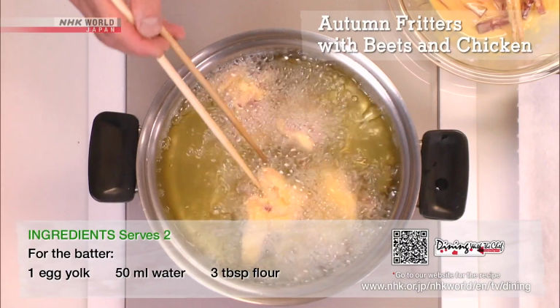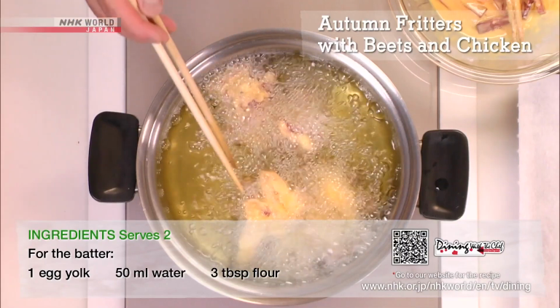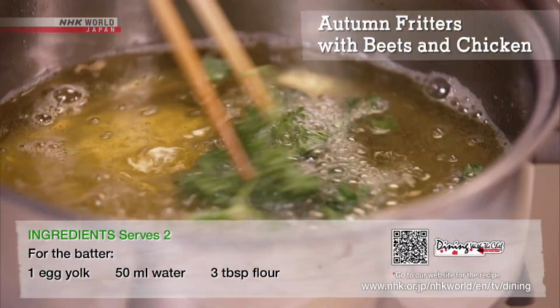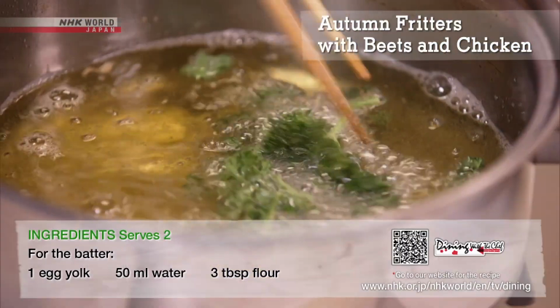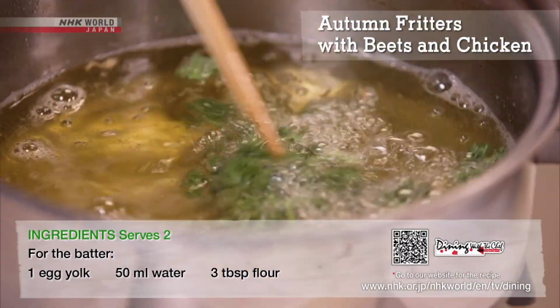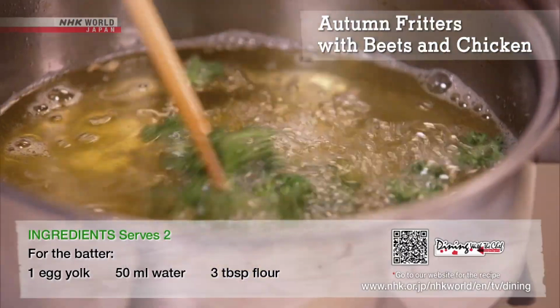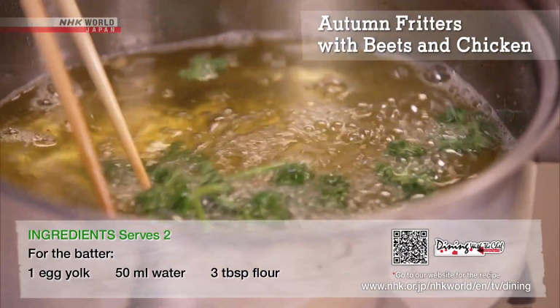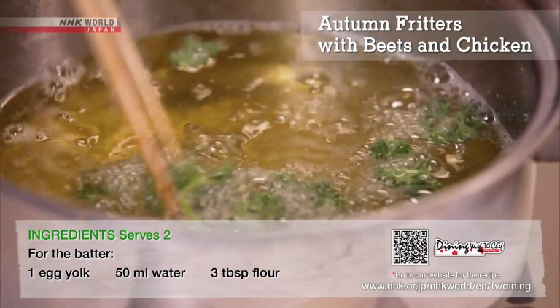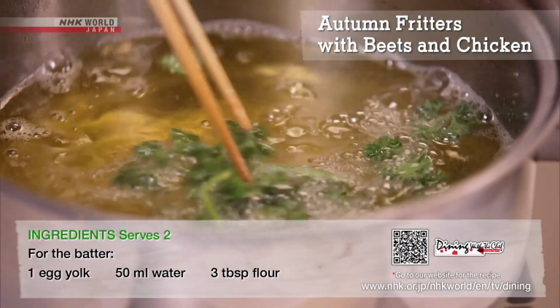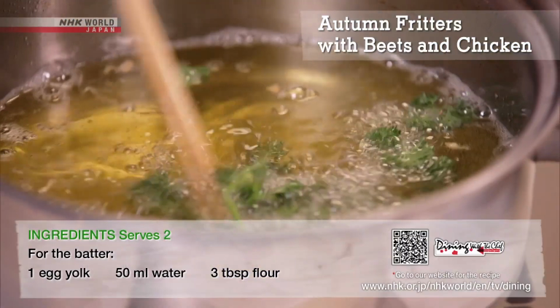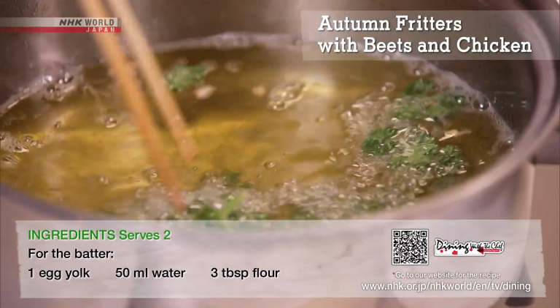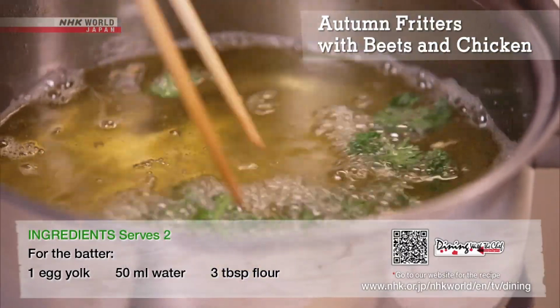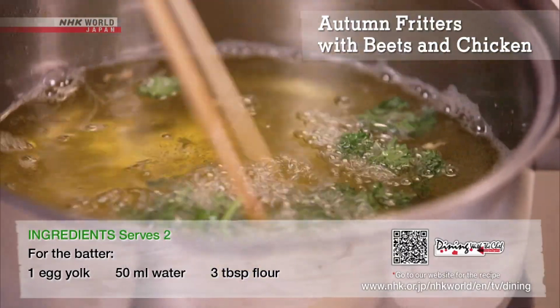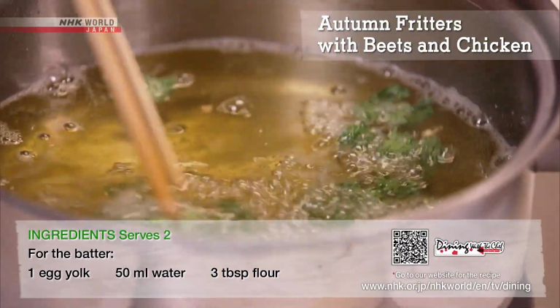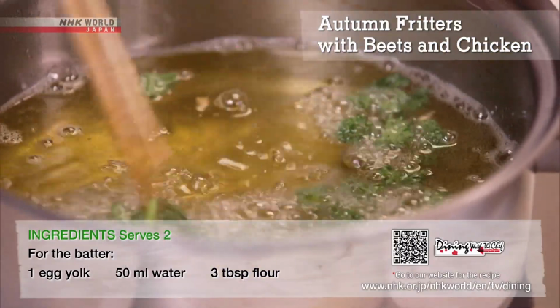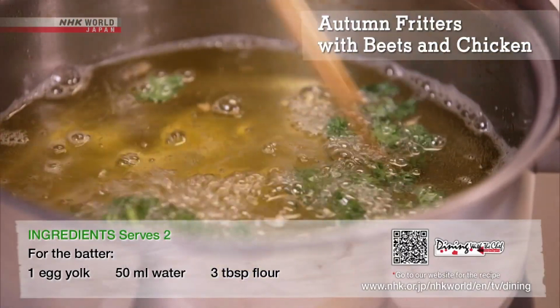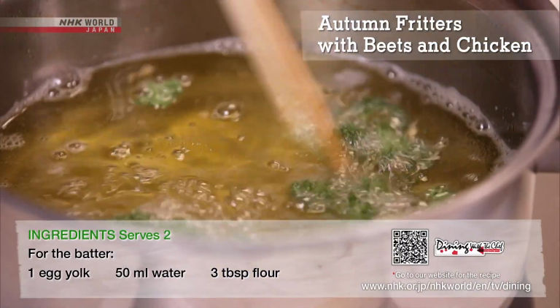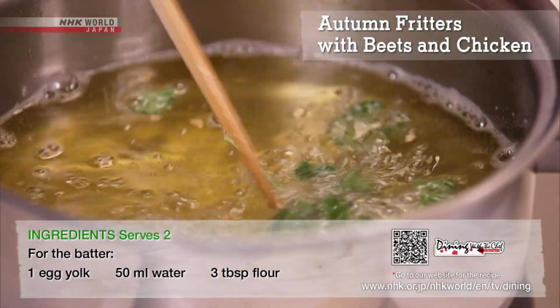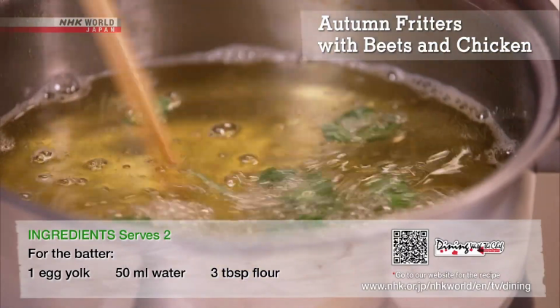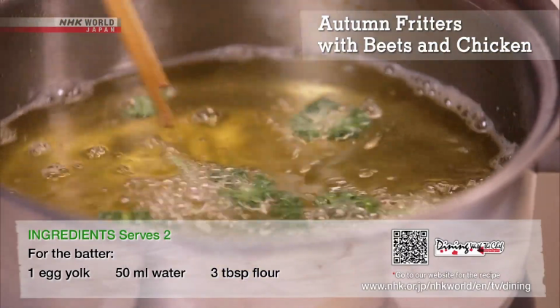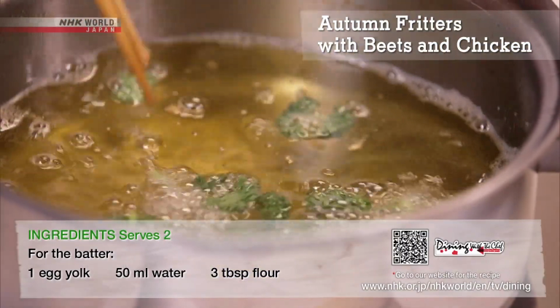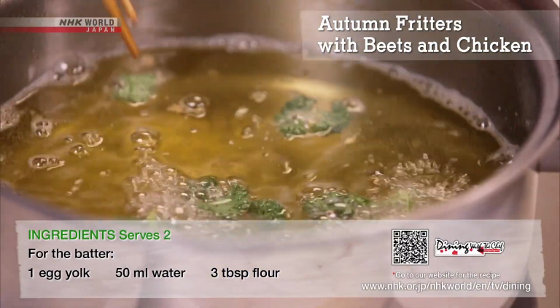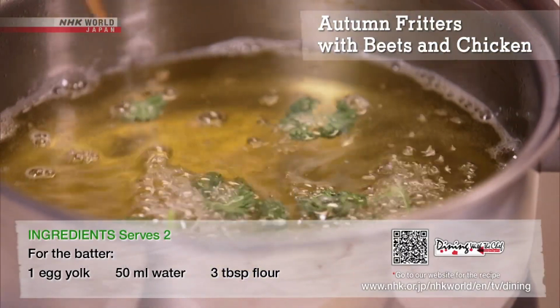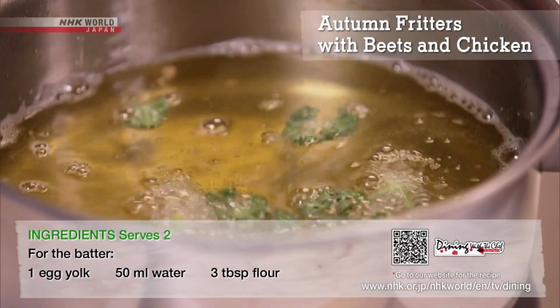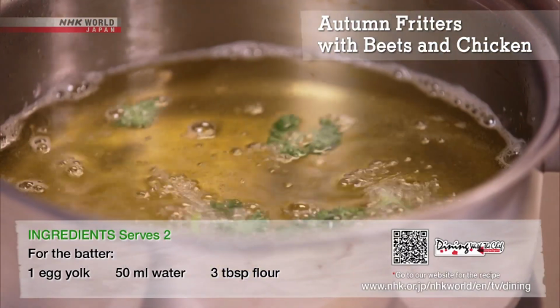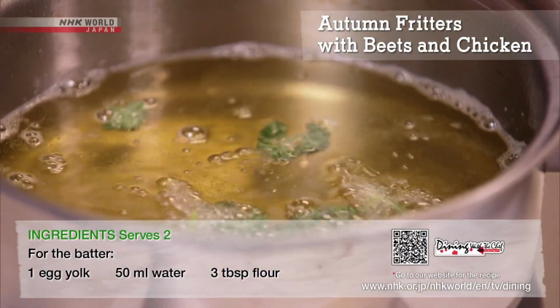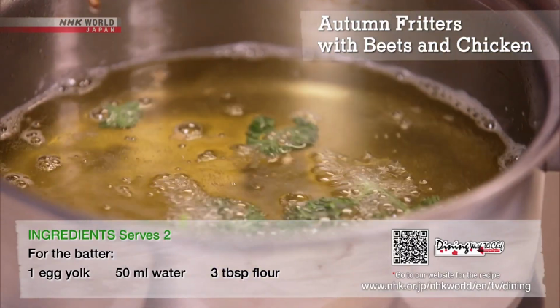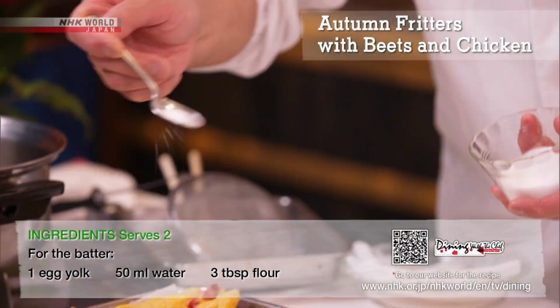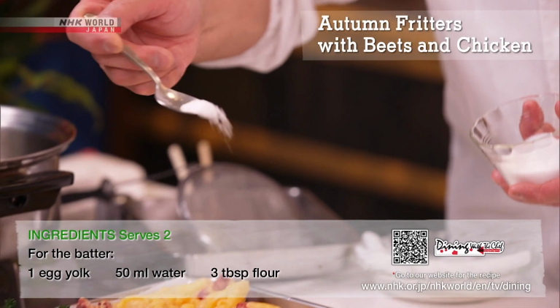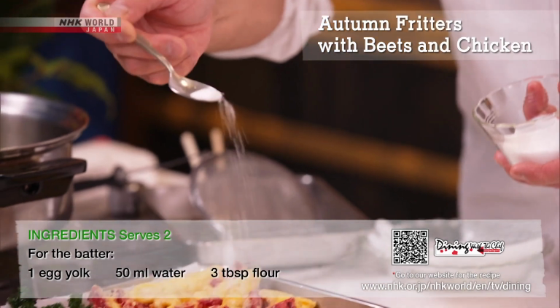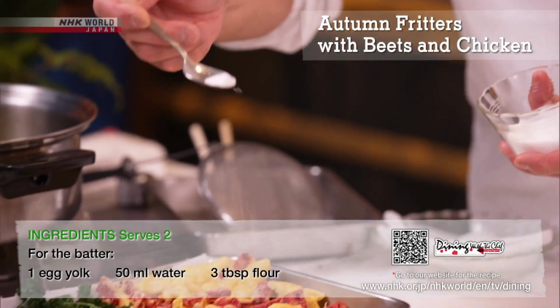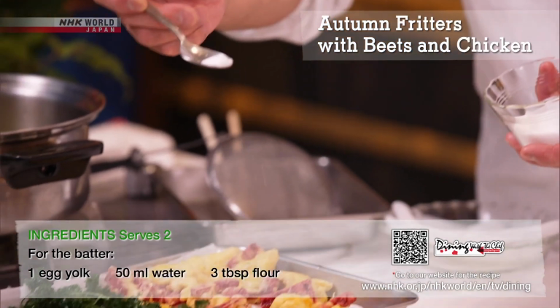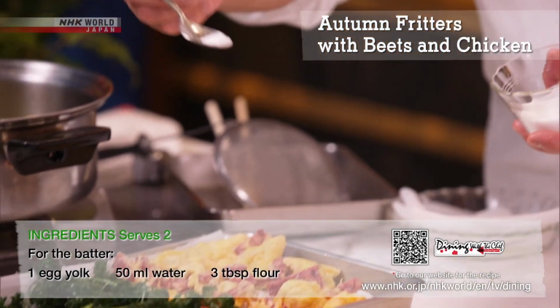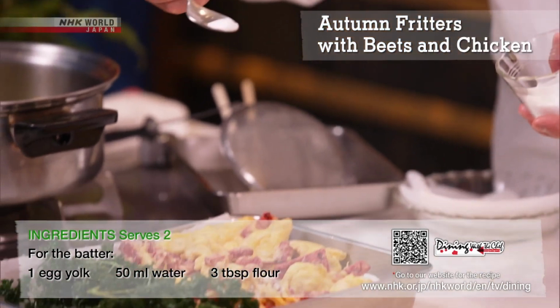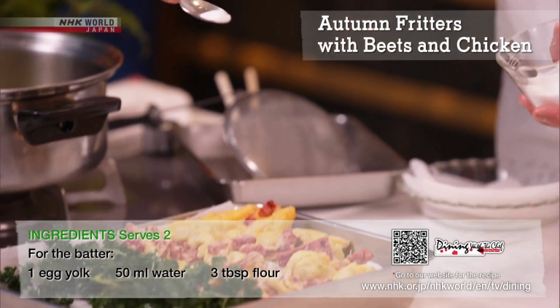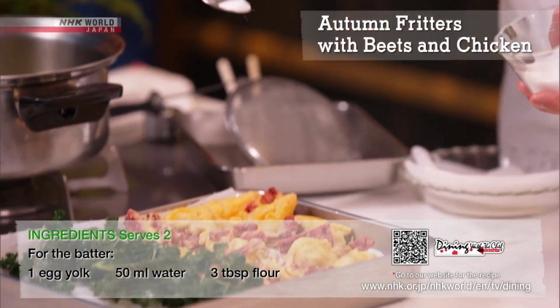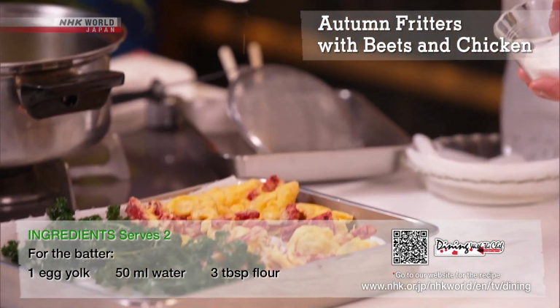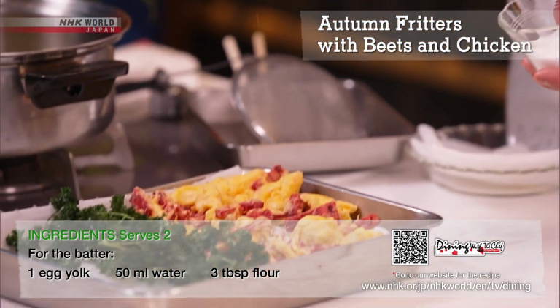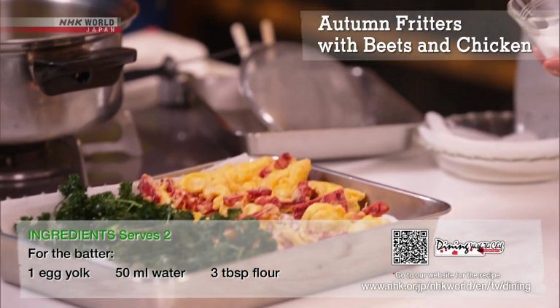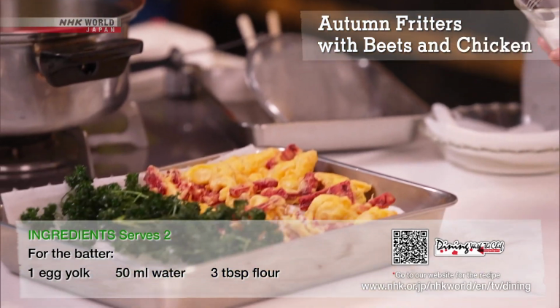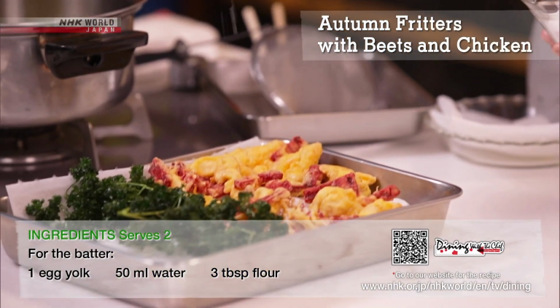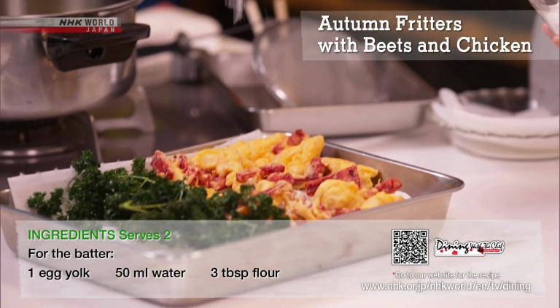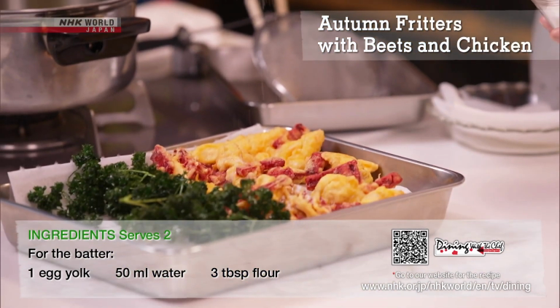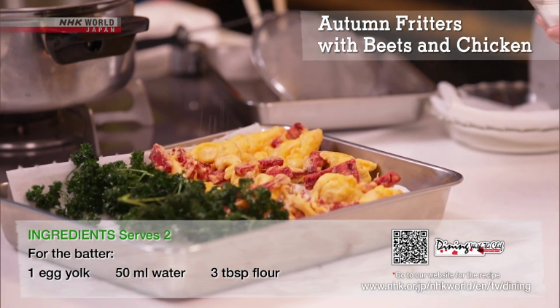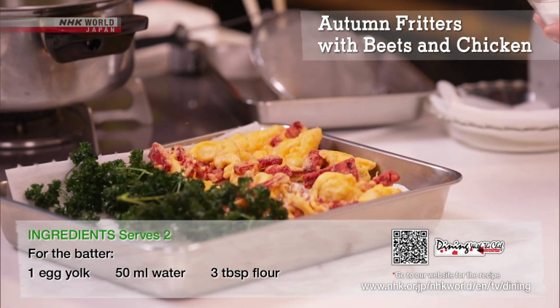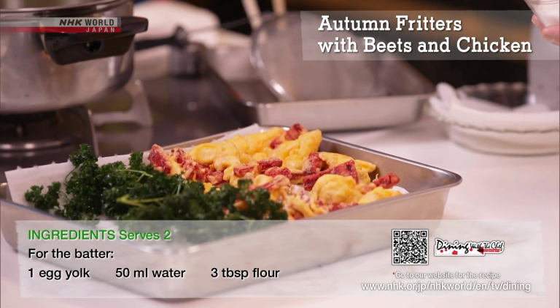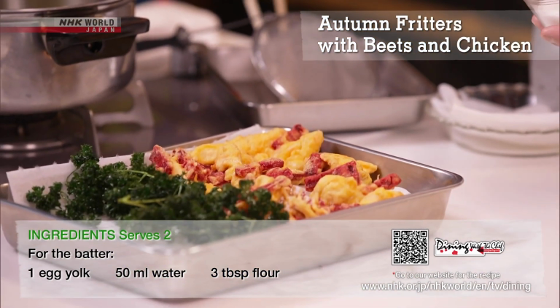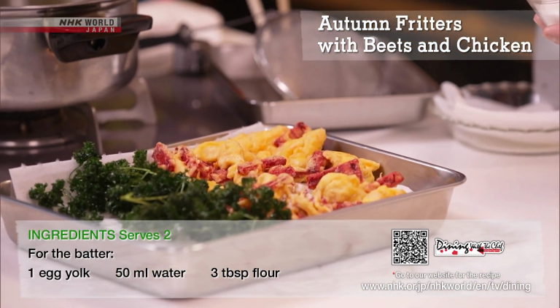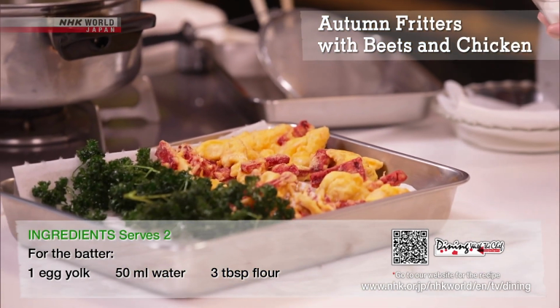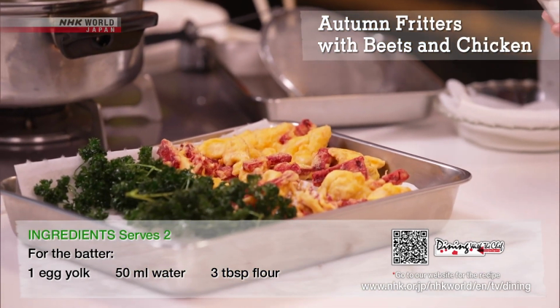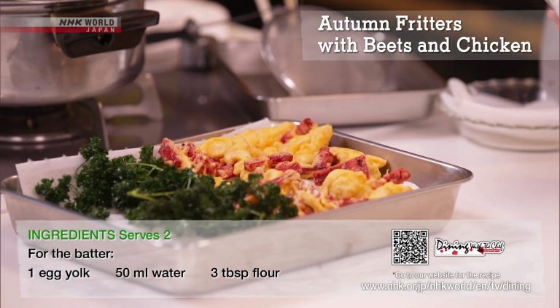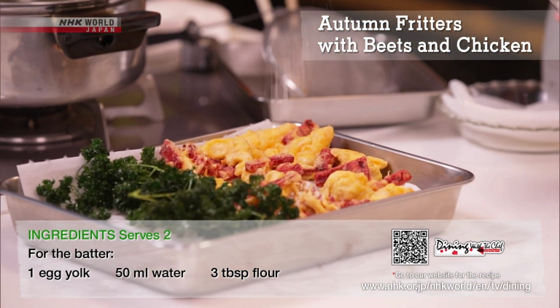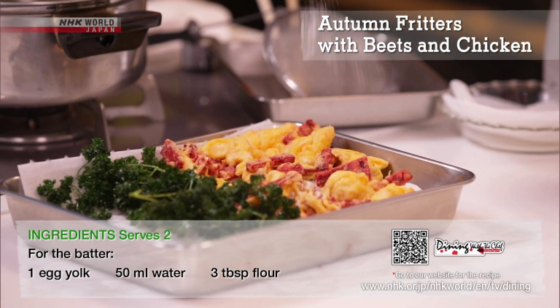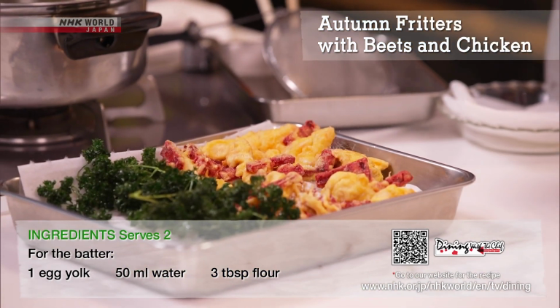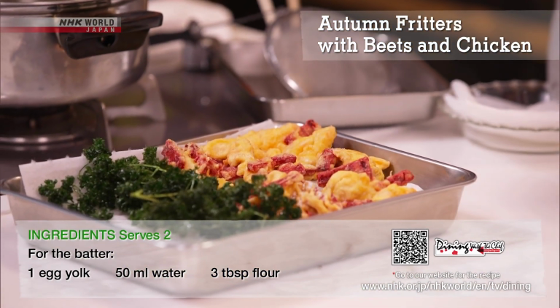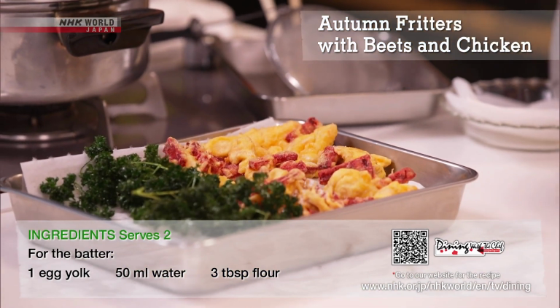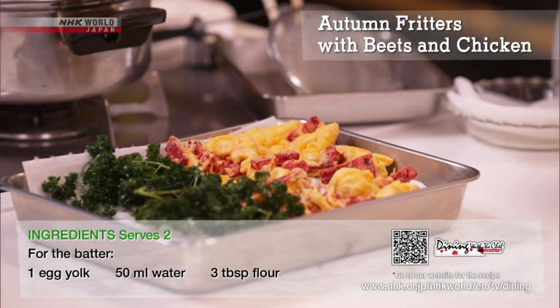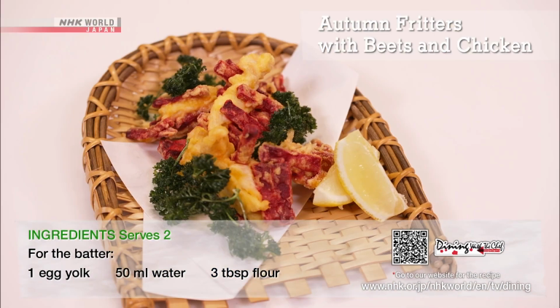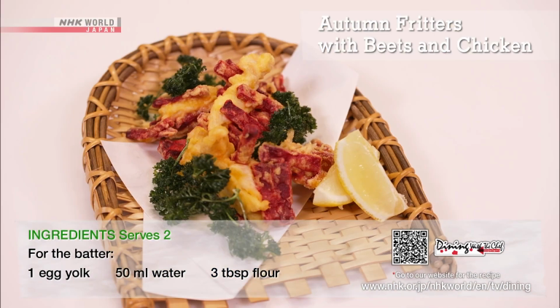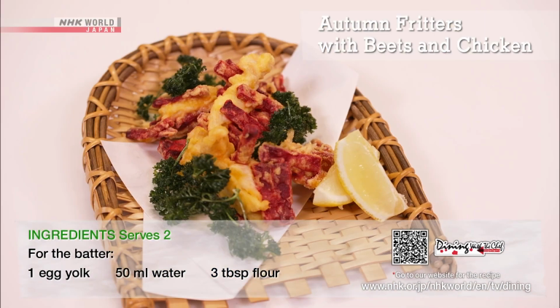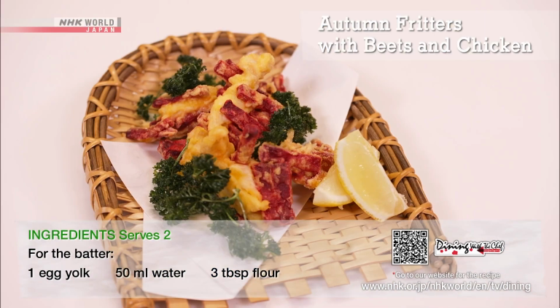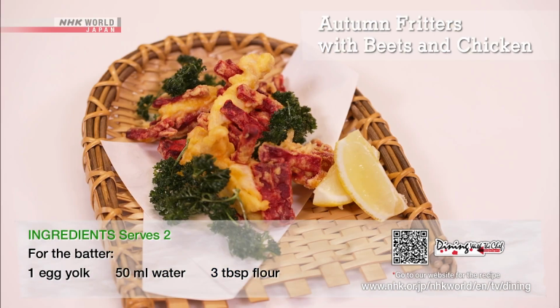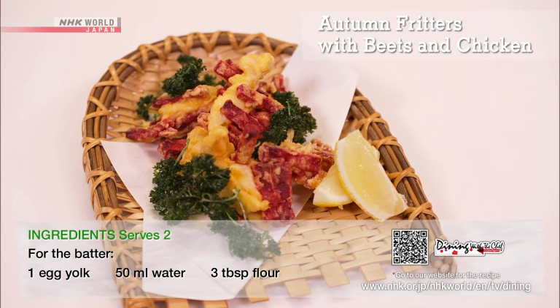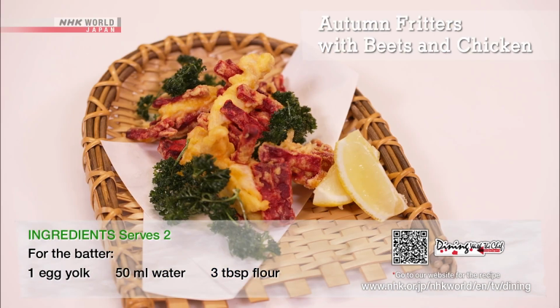Fry the parsley without batter. Sprinkle with salt while hot and garnish with lemon to serve.